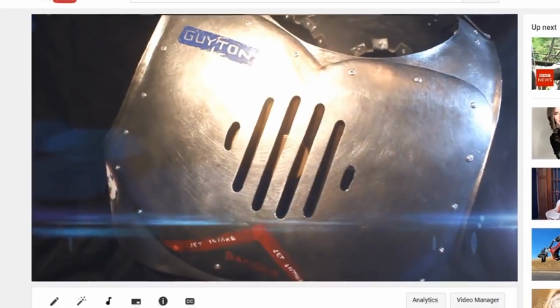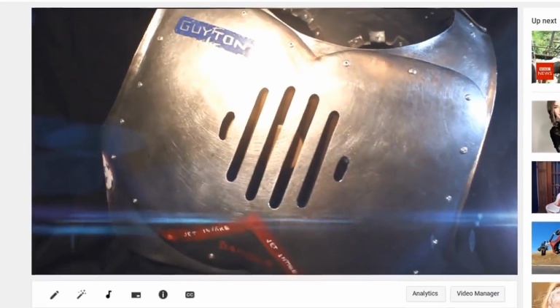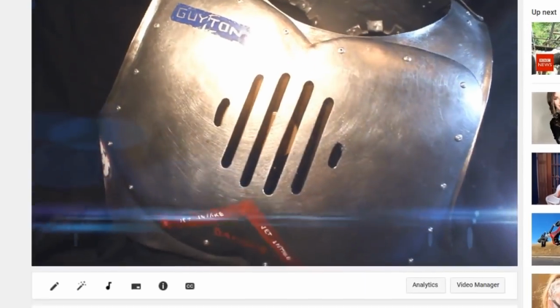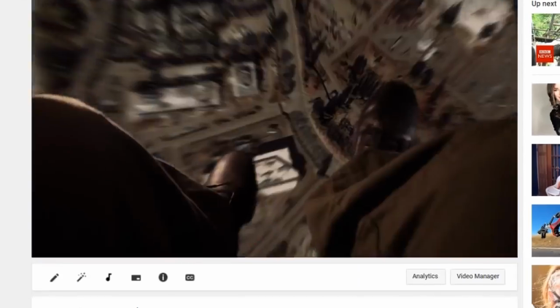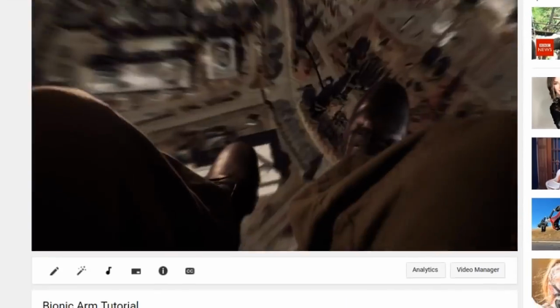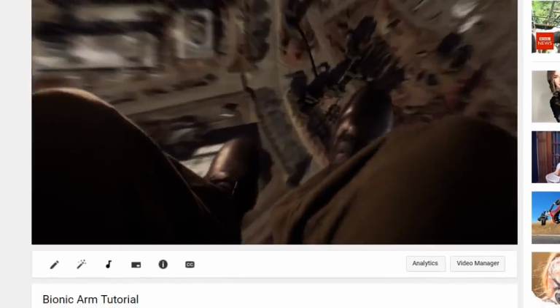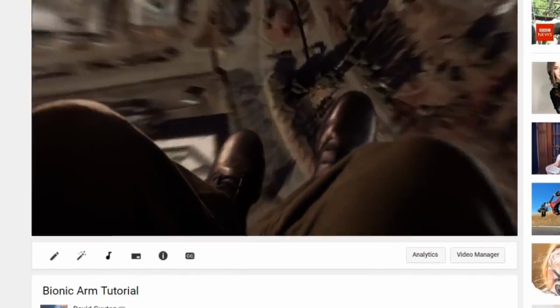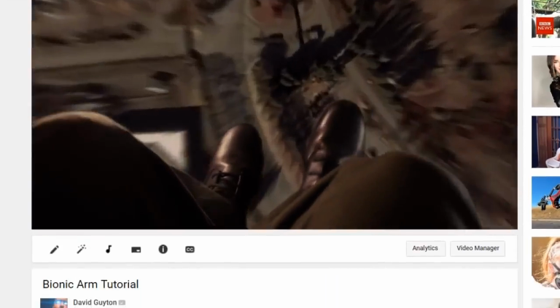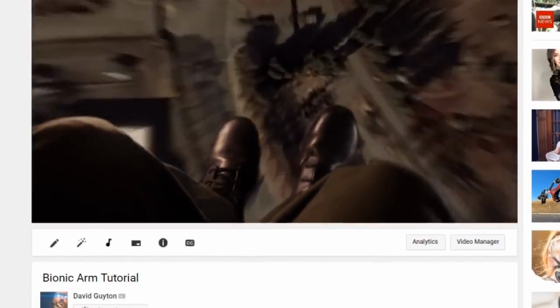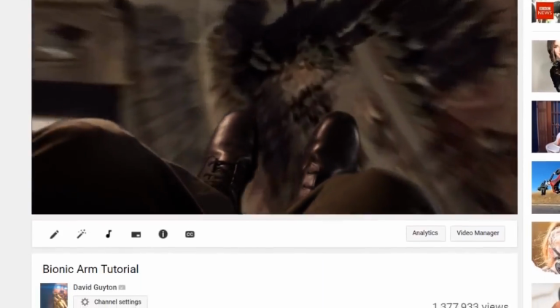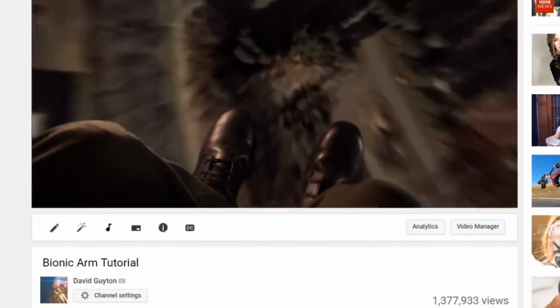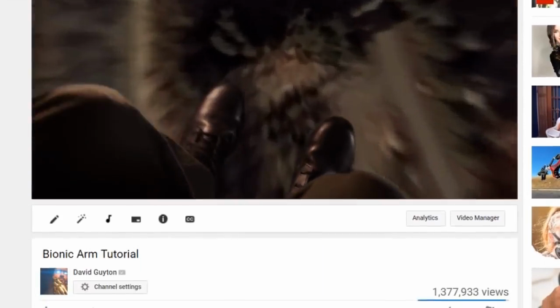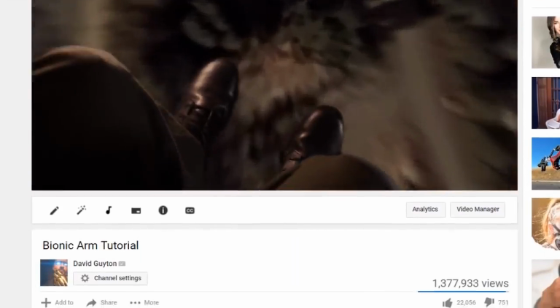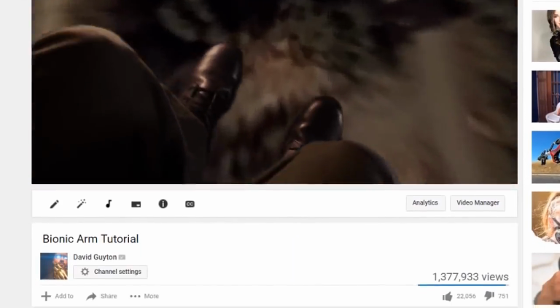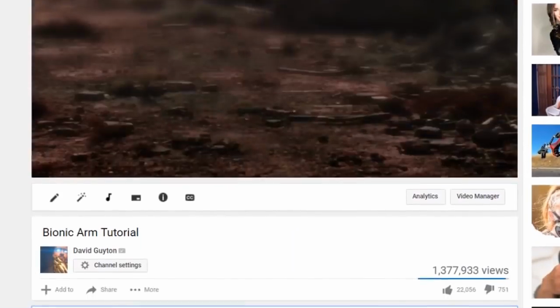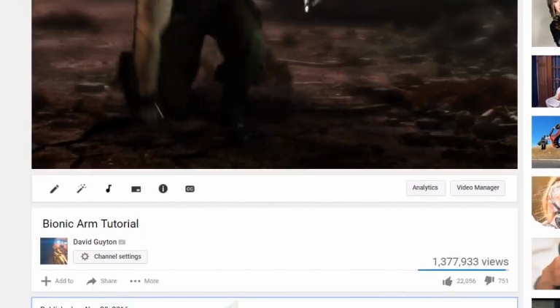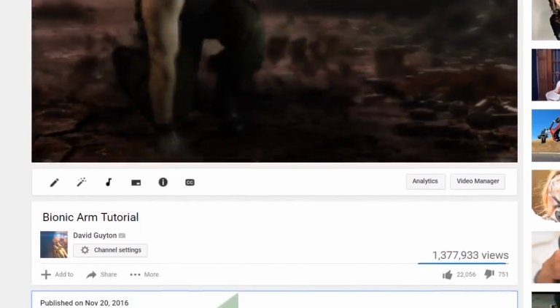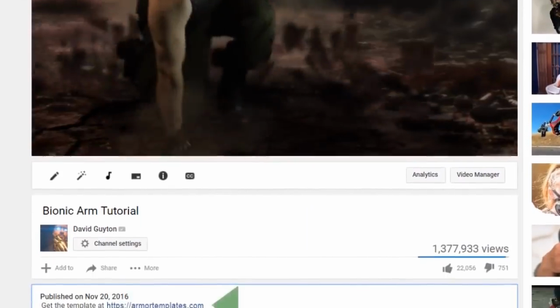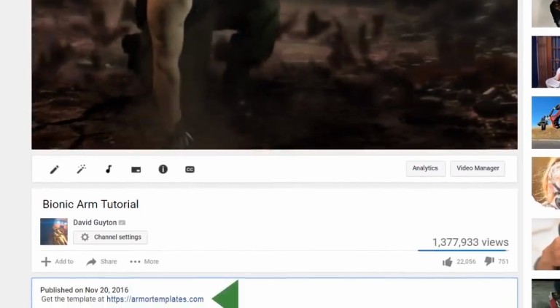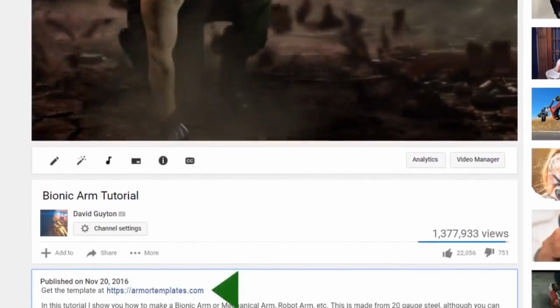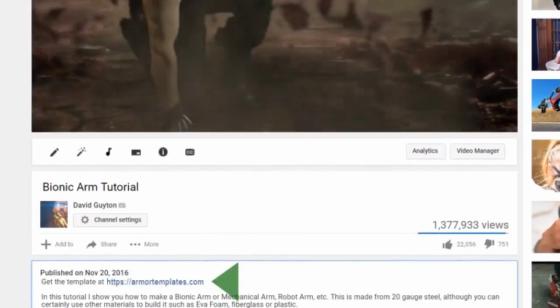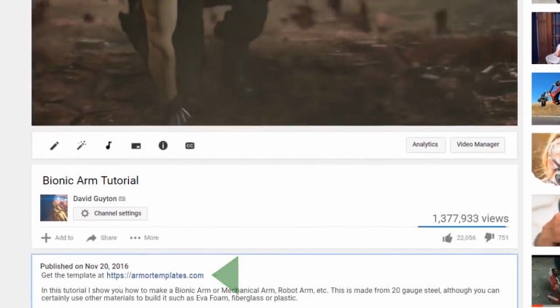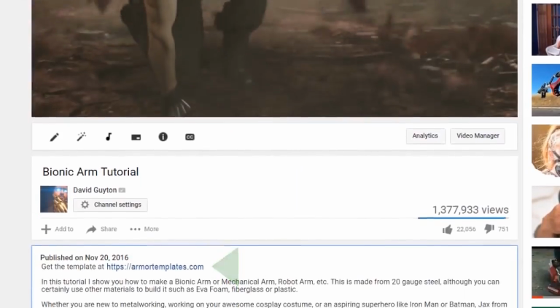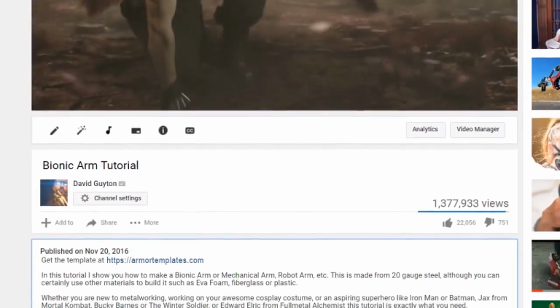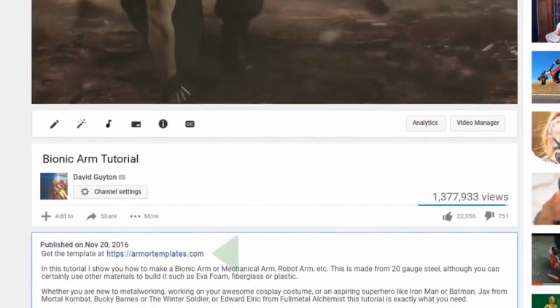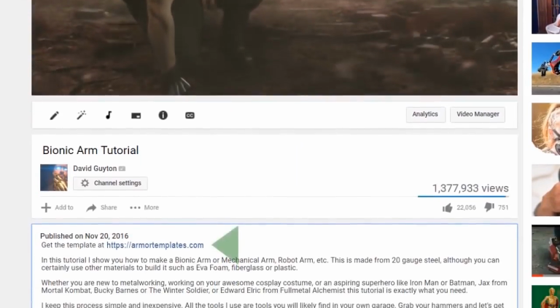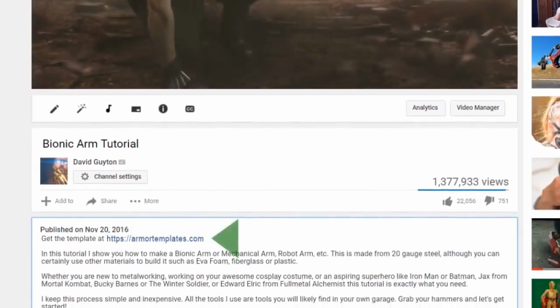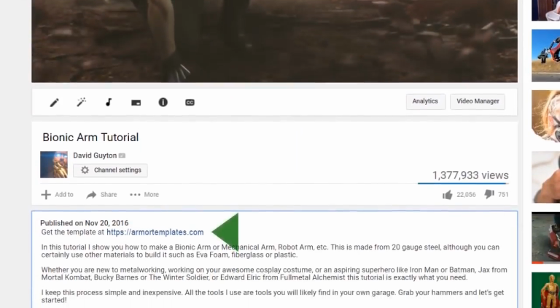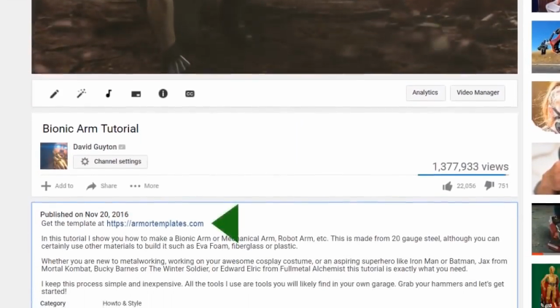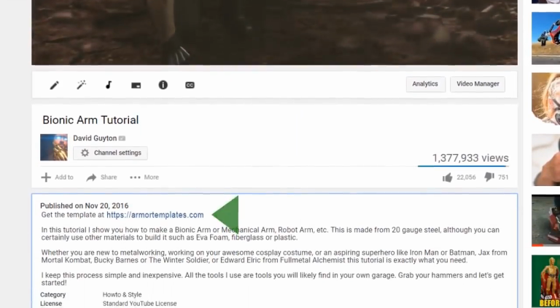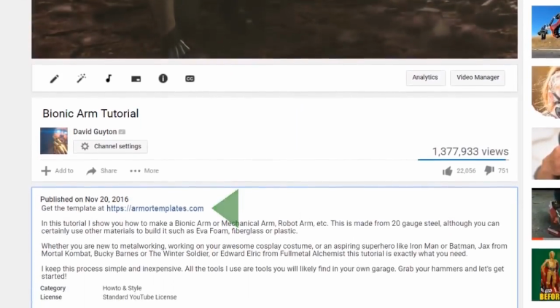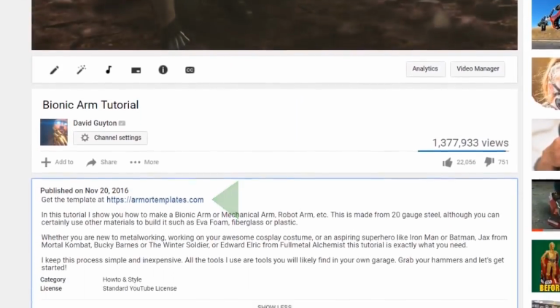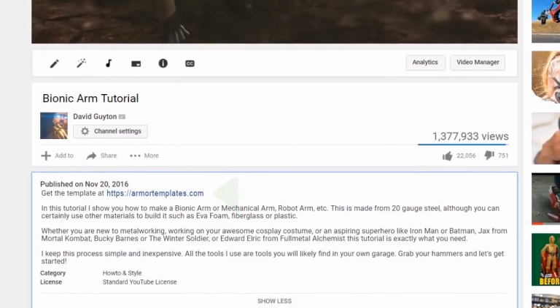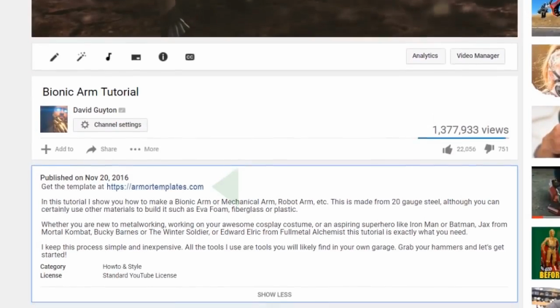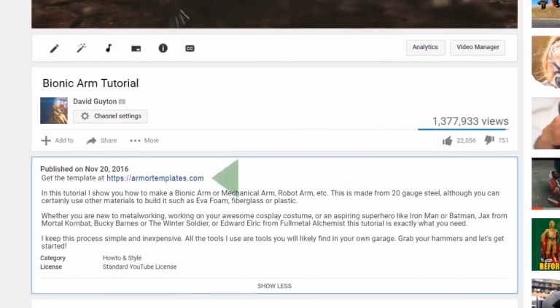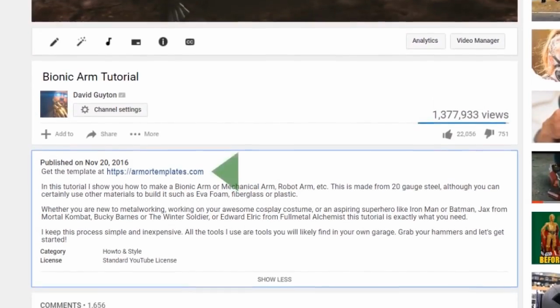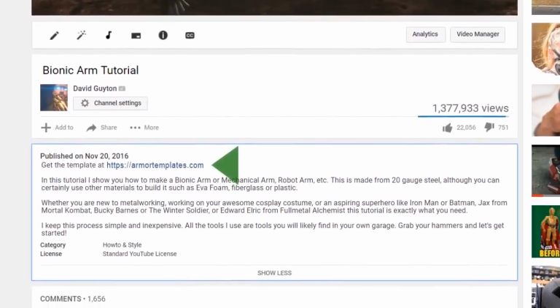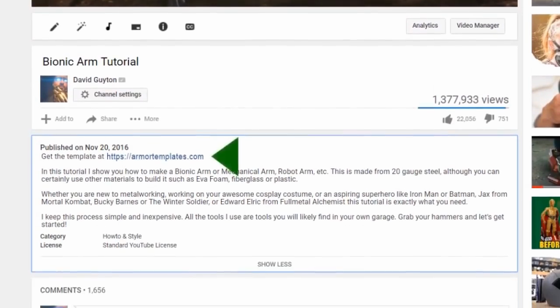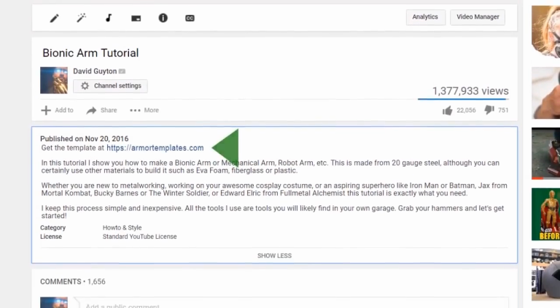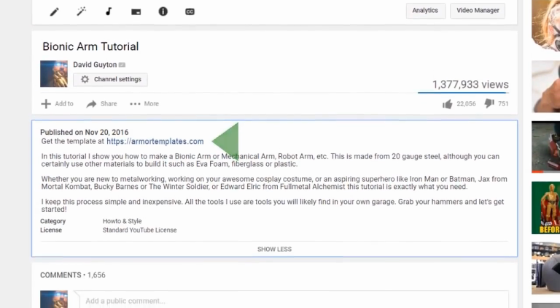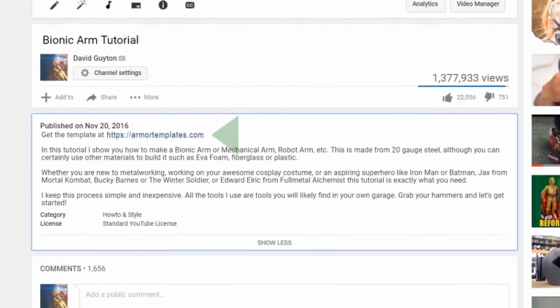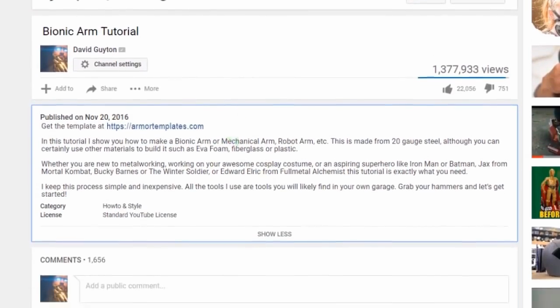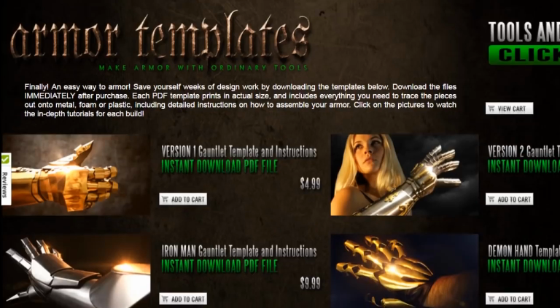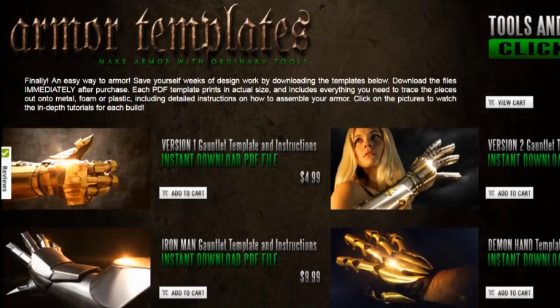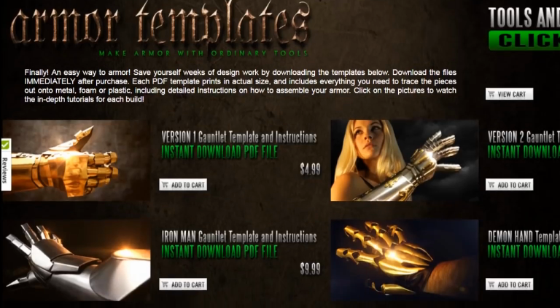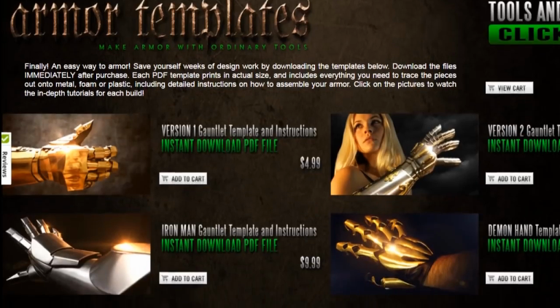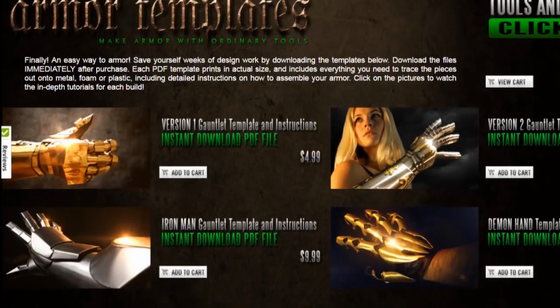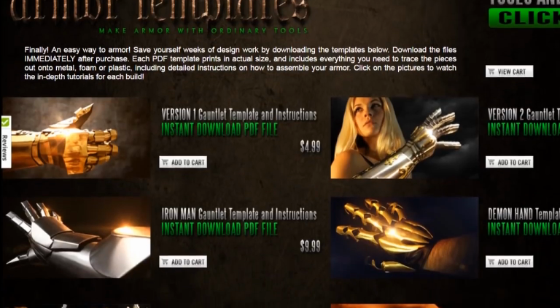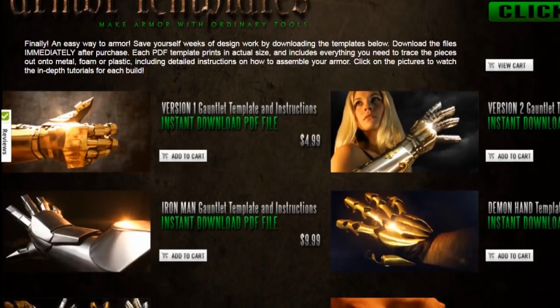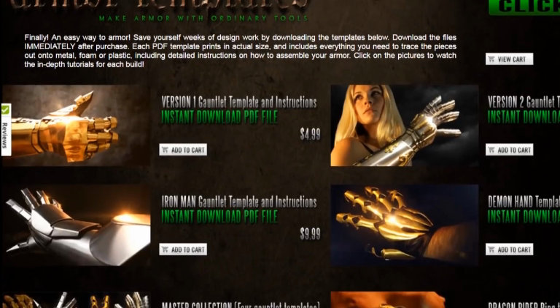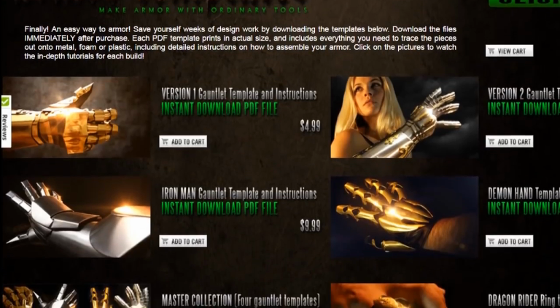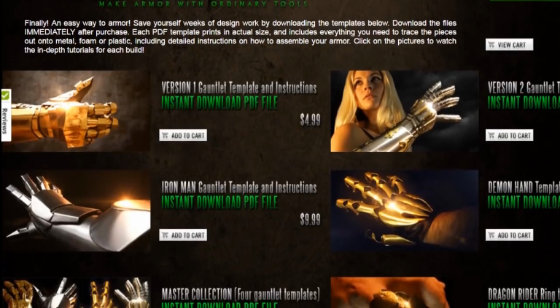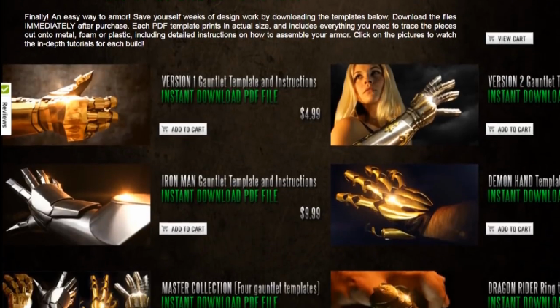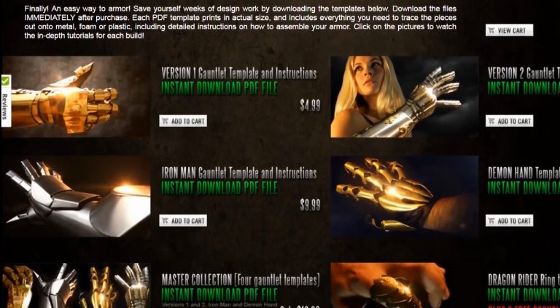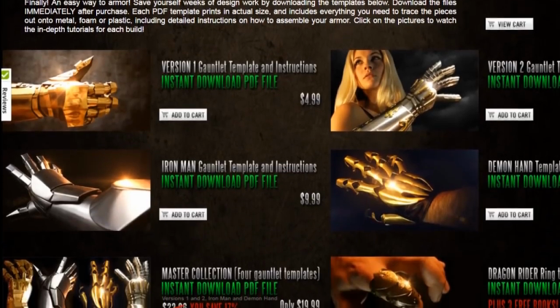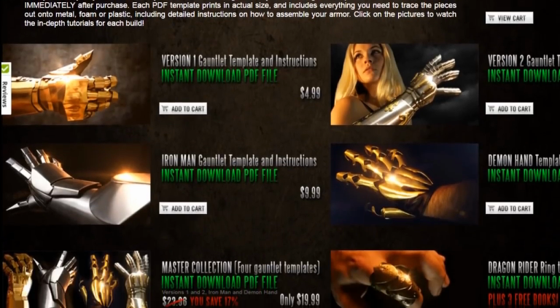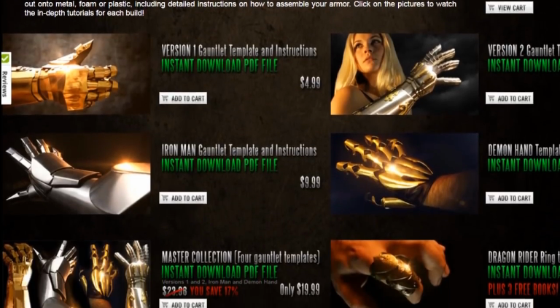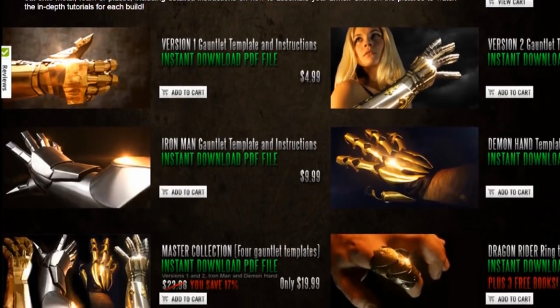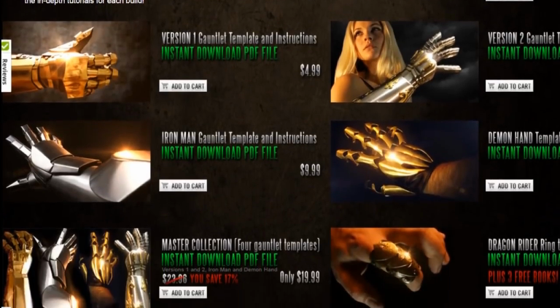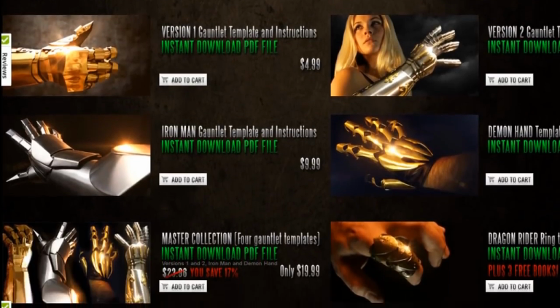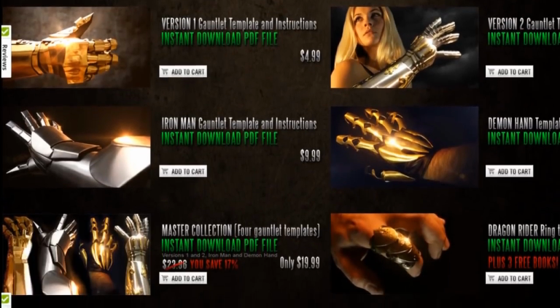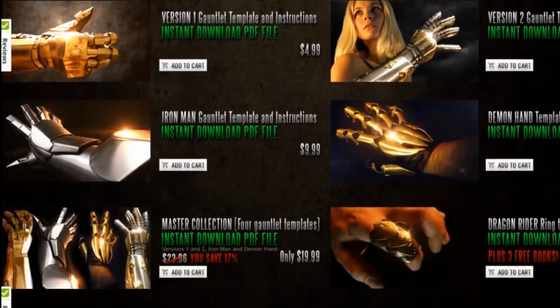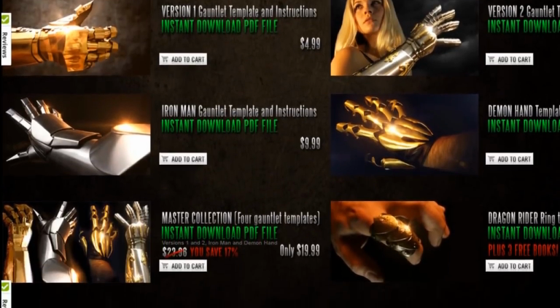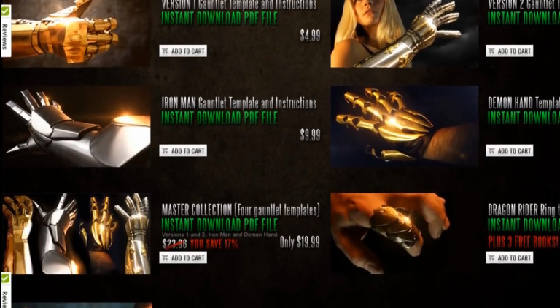This template is free. You can click under the video, or in the video, or go directly to armortemplates.com to get yours.